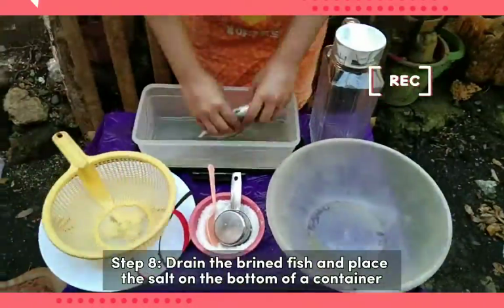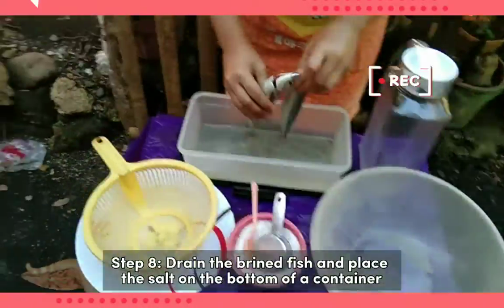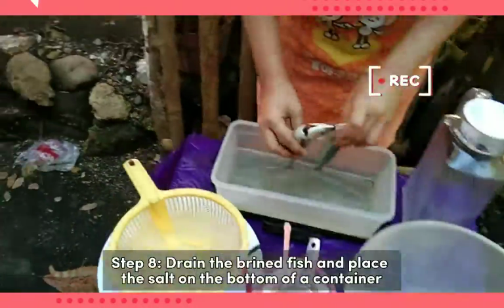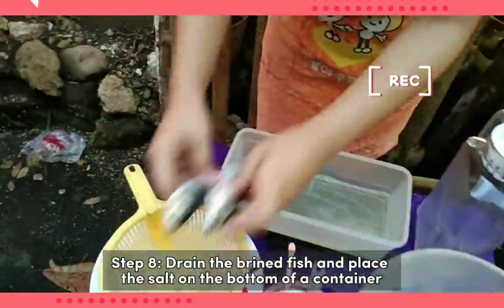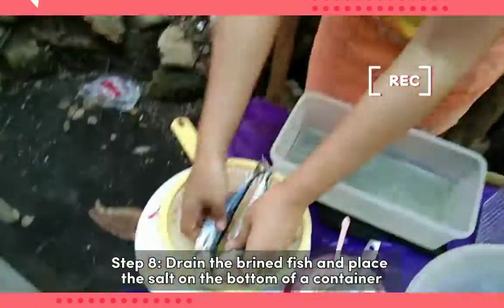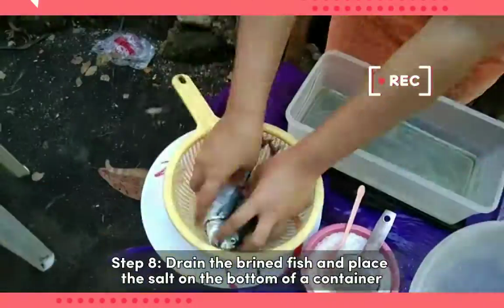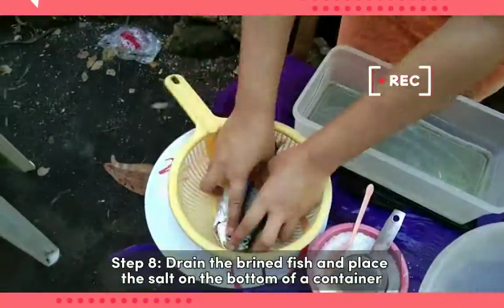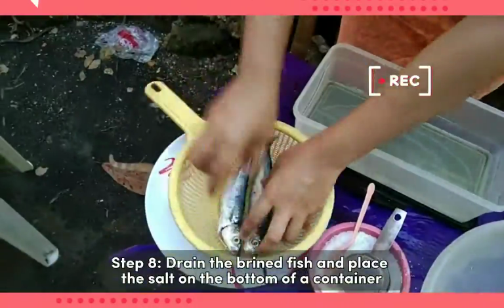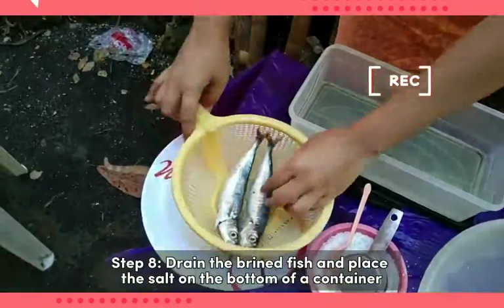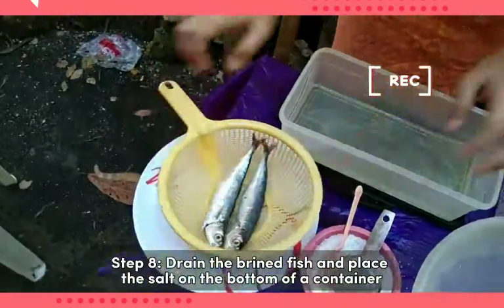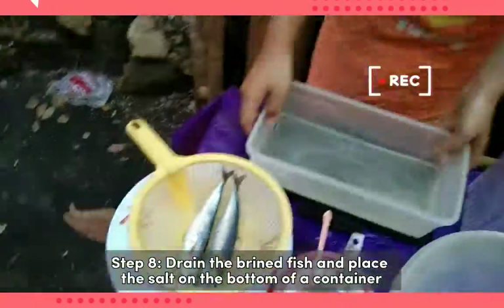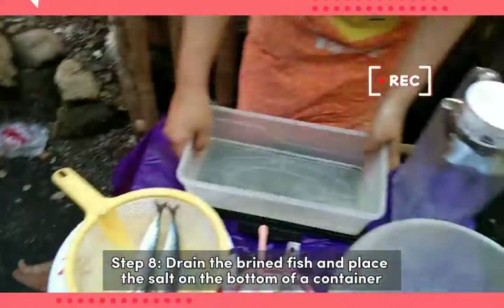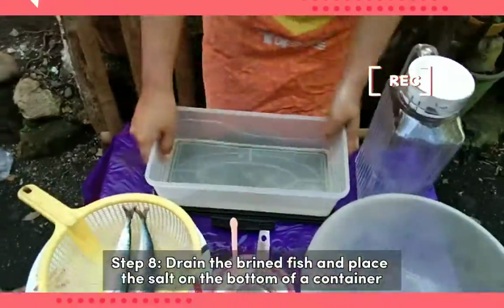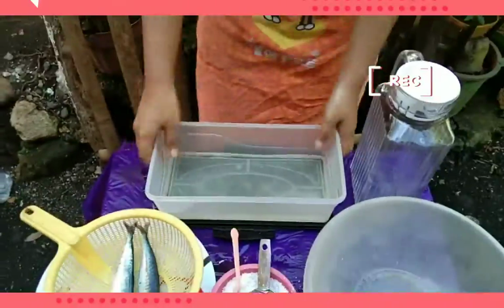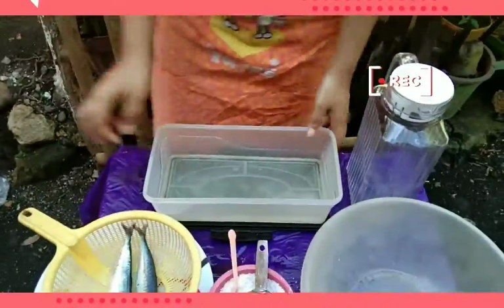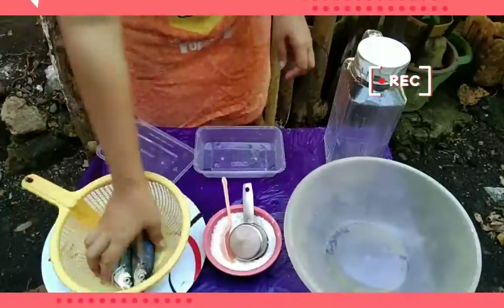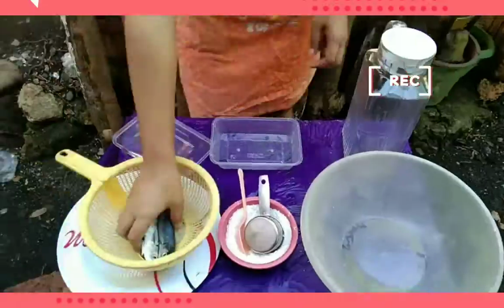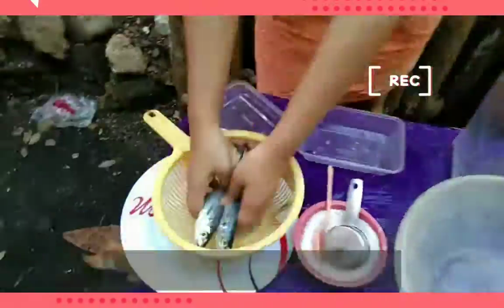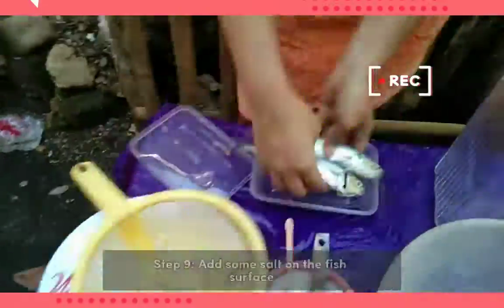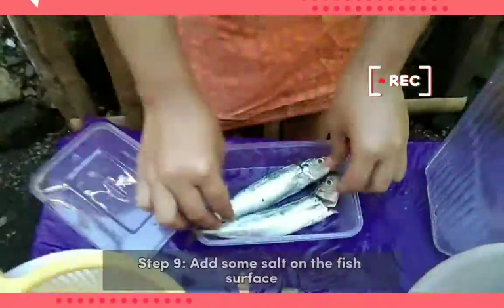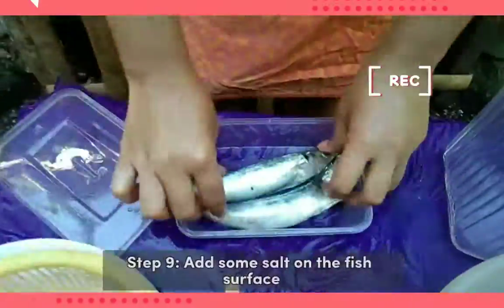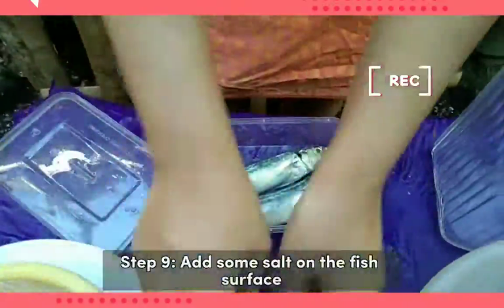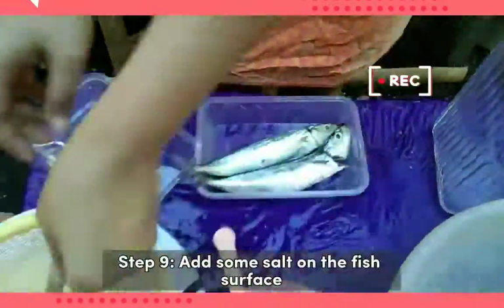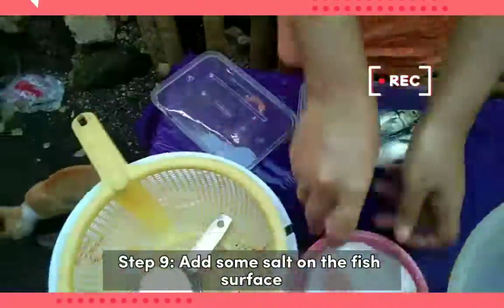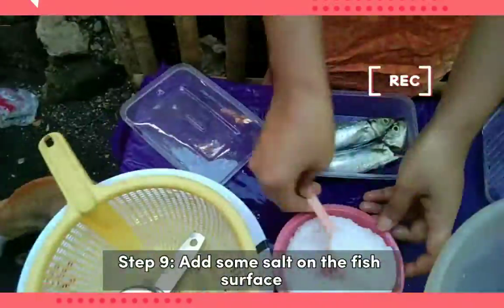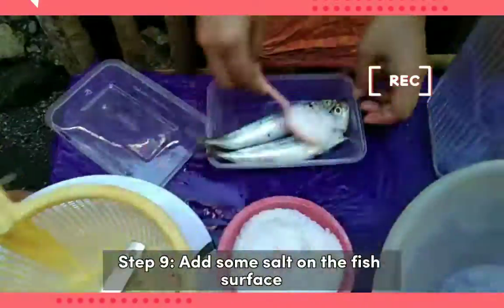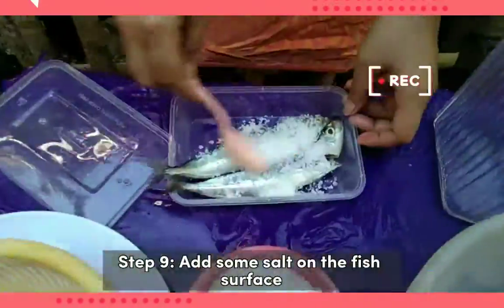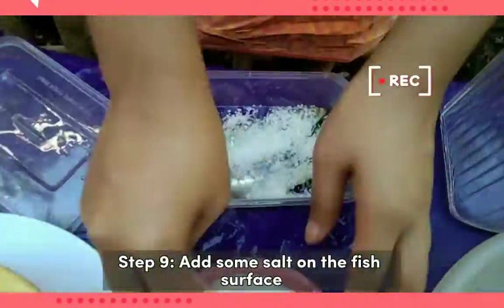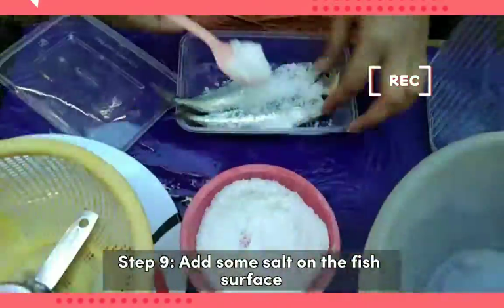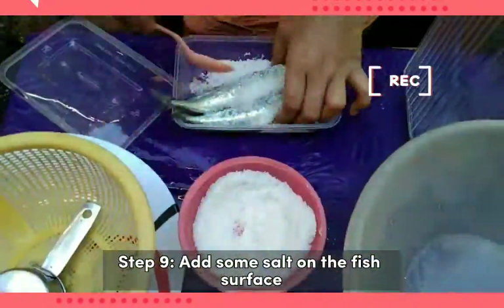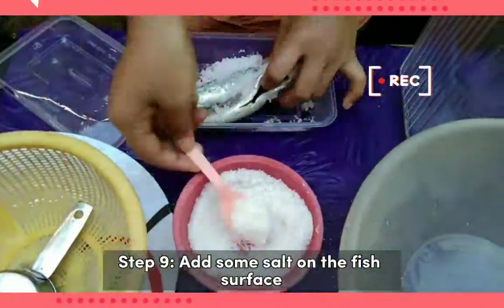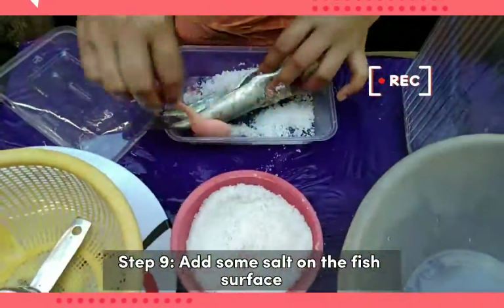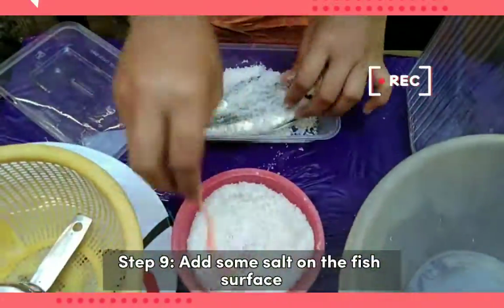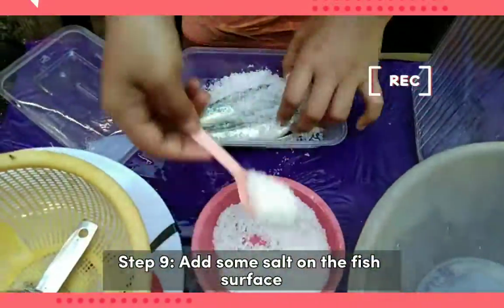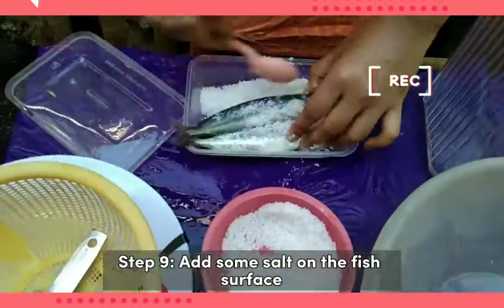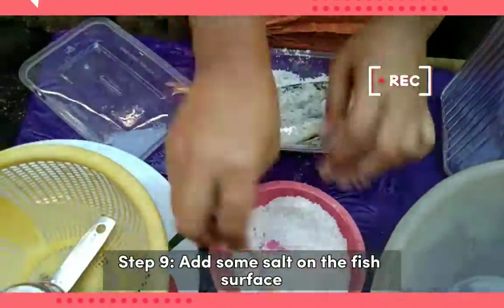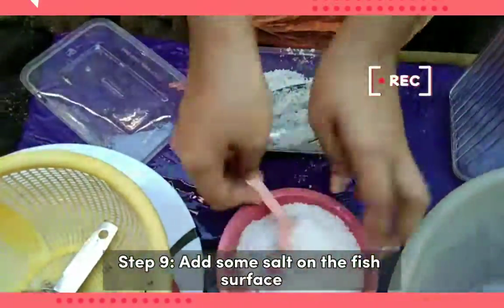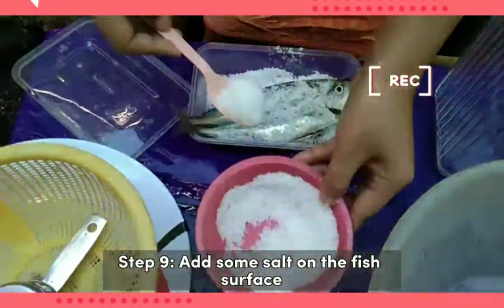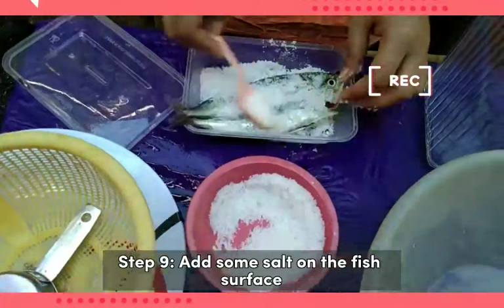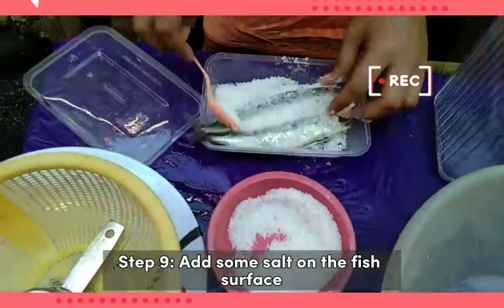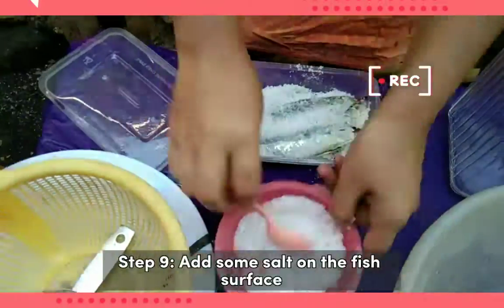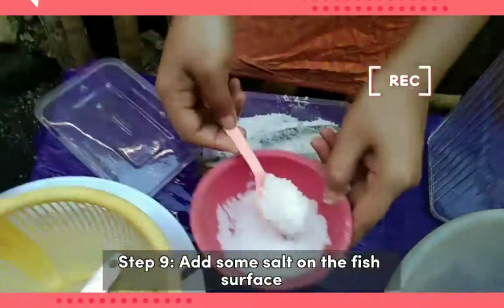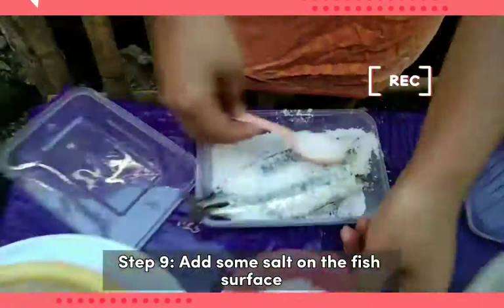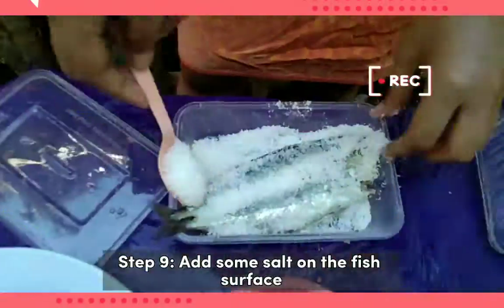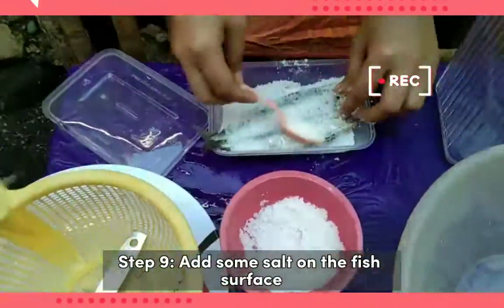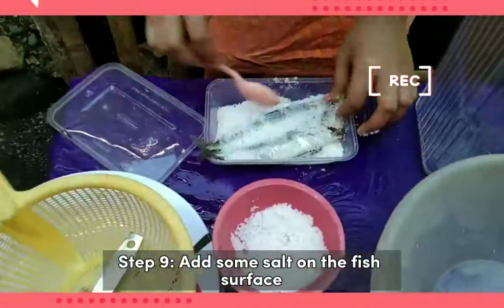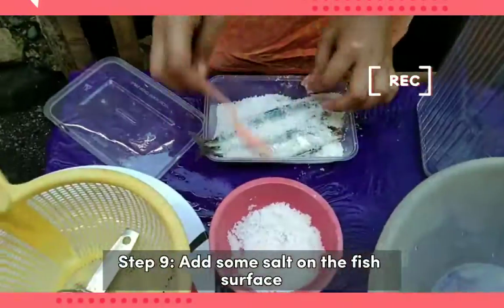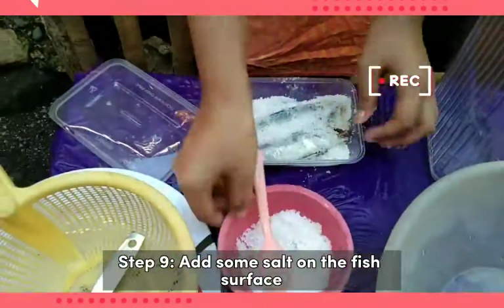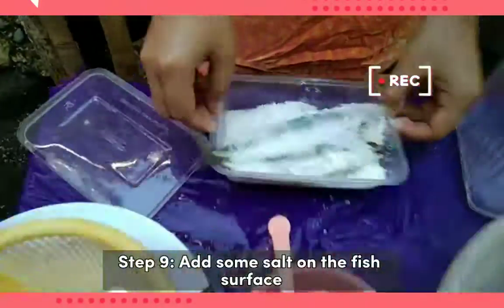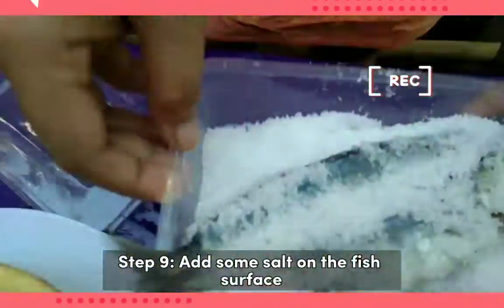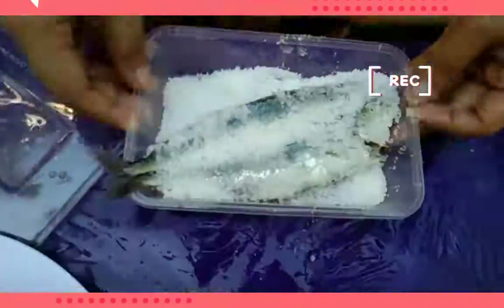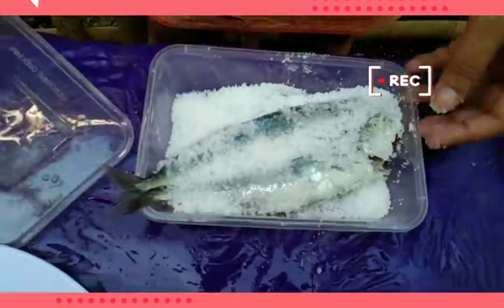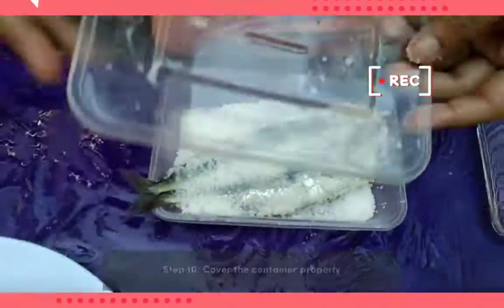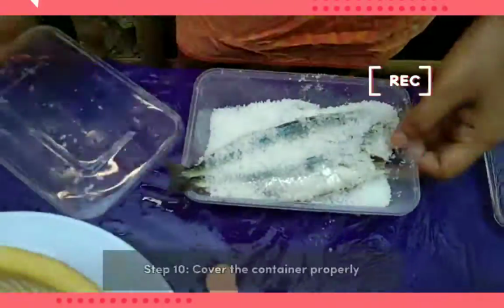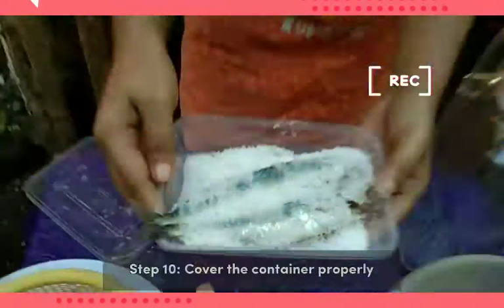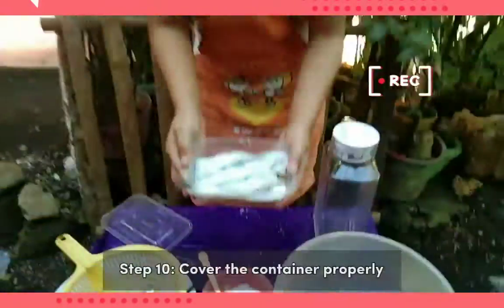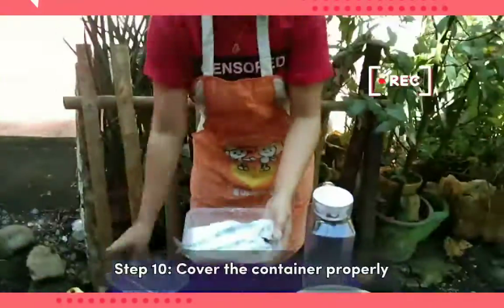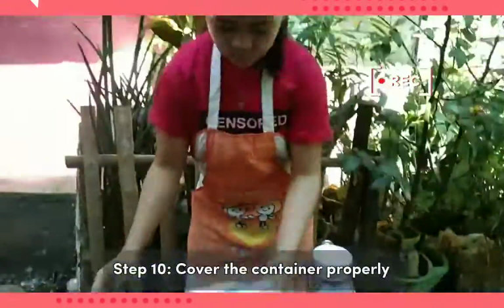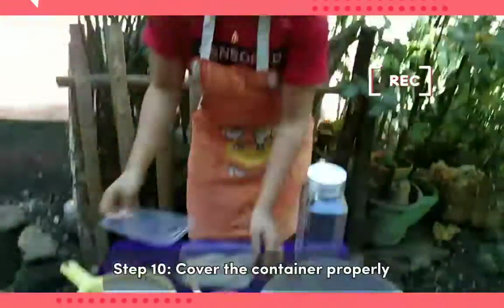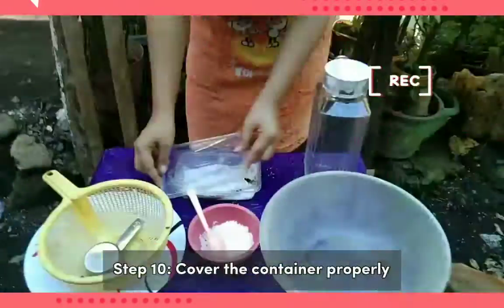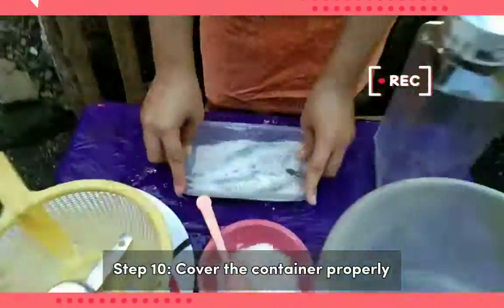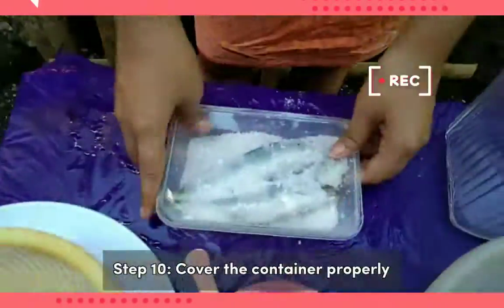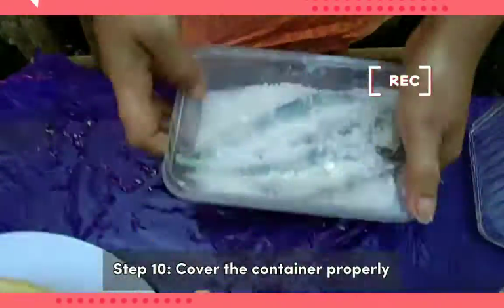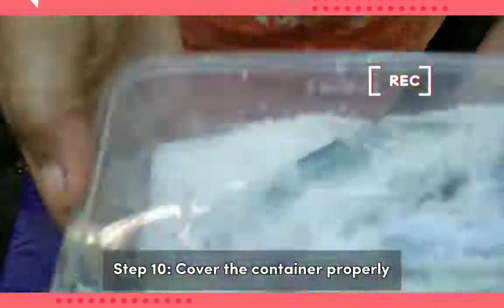Step 9: Add some salt on the fish surface. Step 10: Cover the container properly.